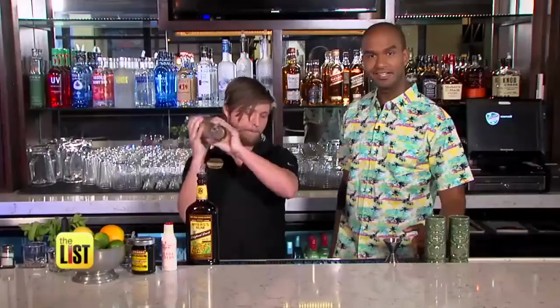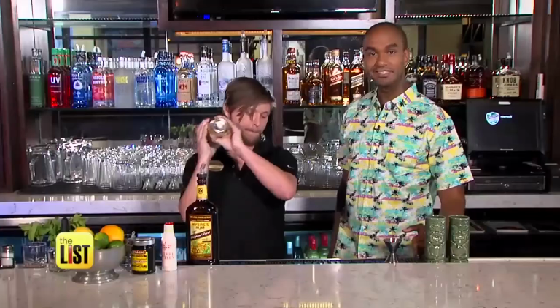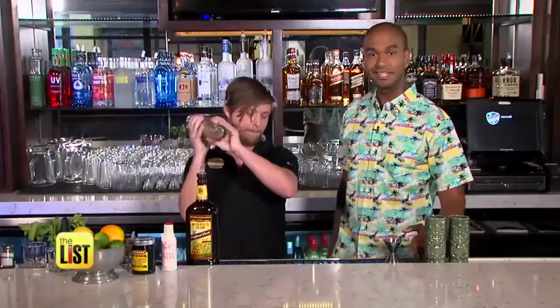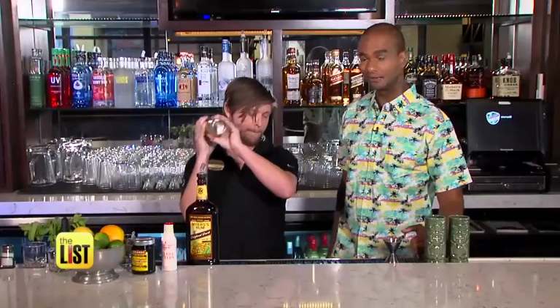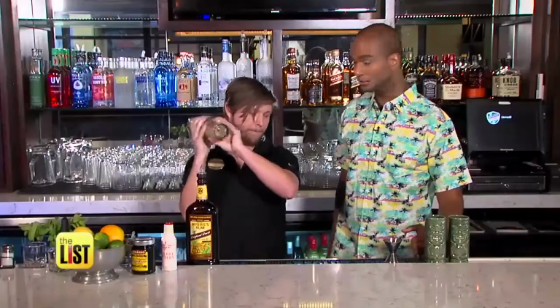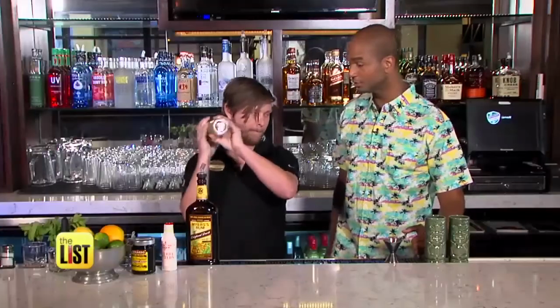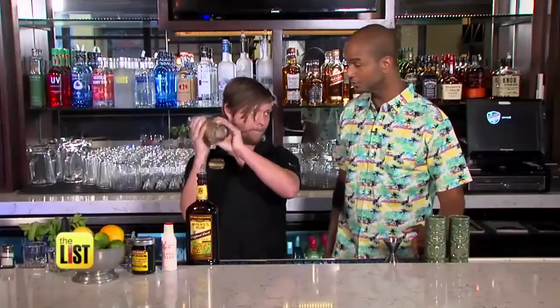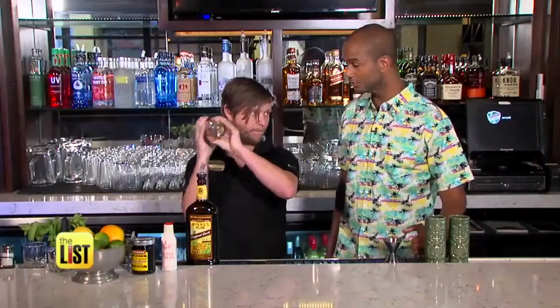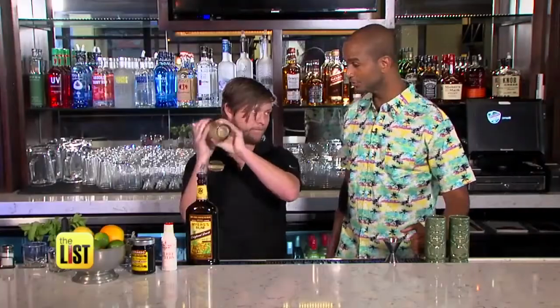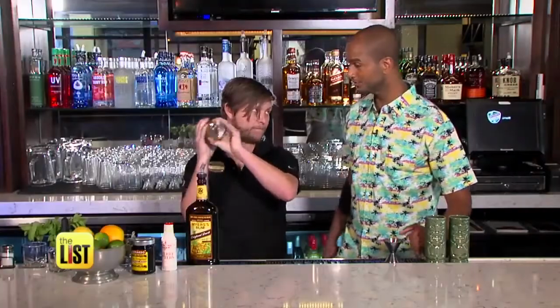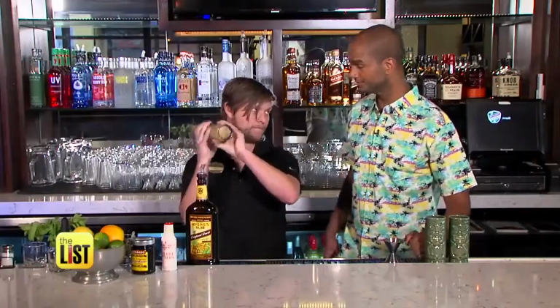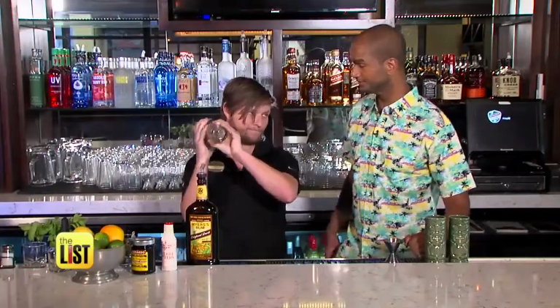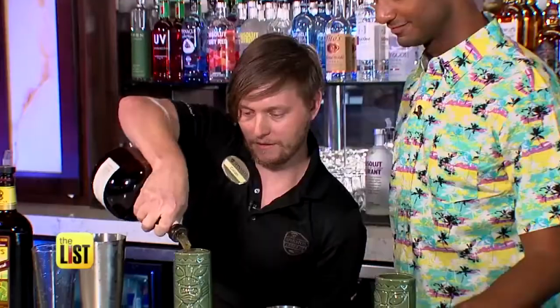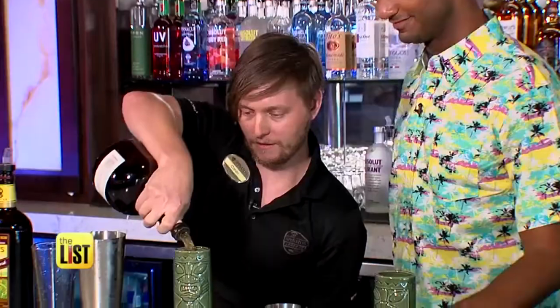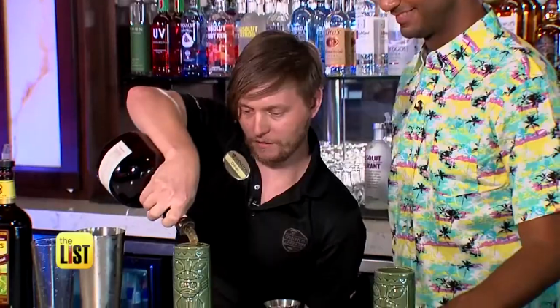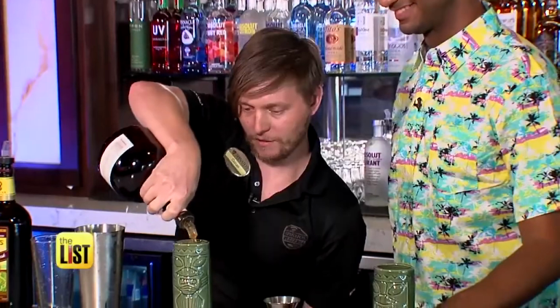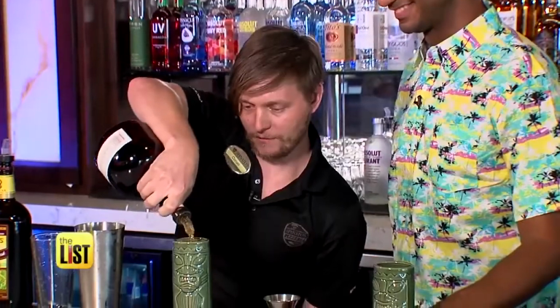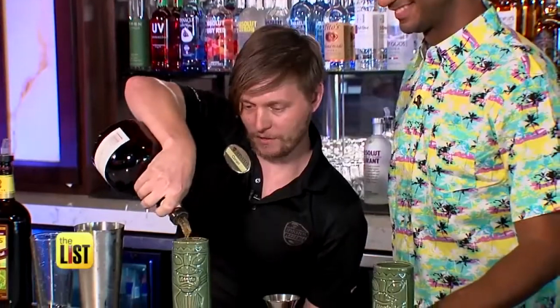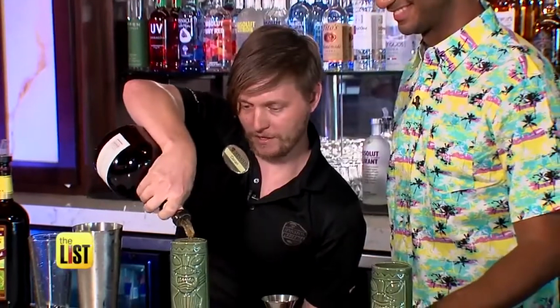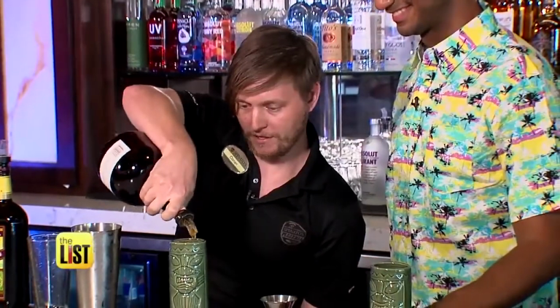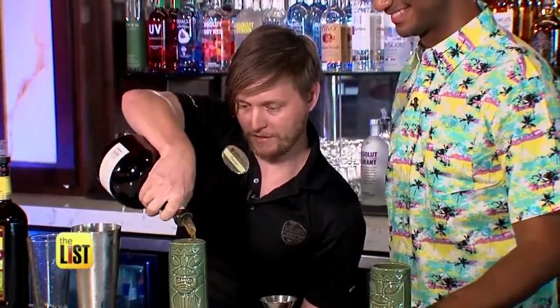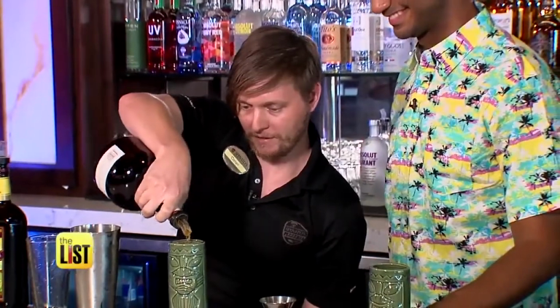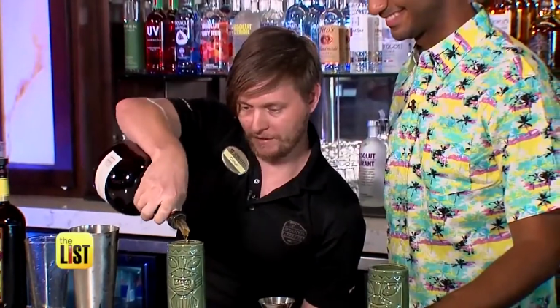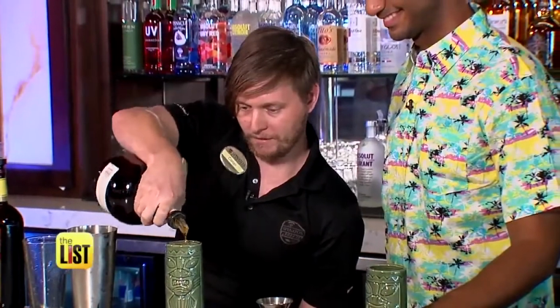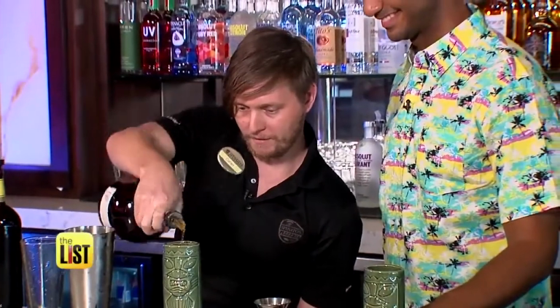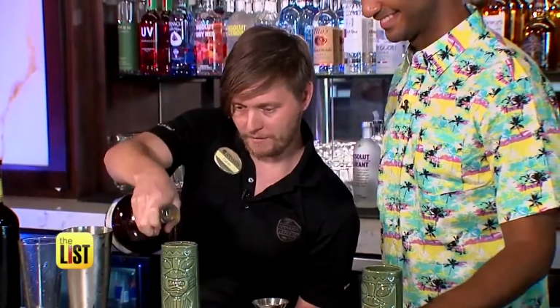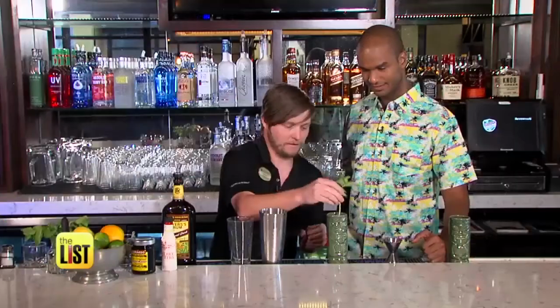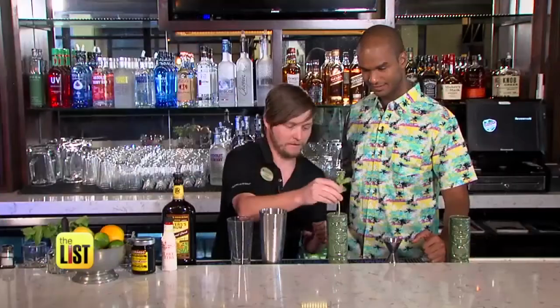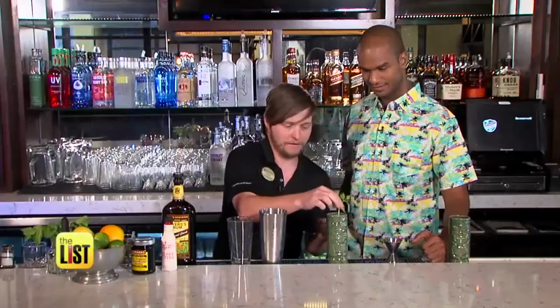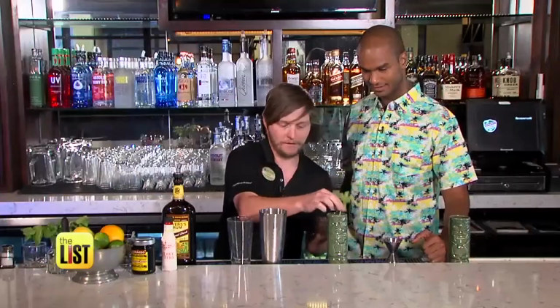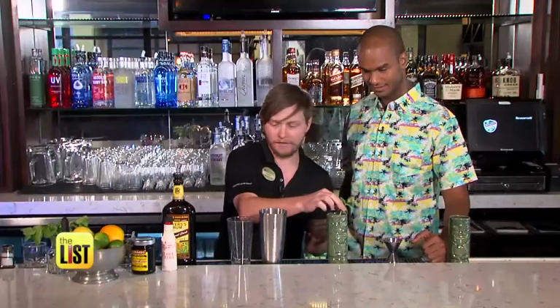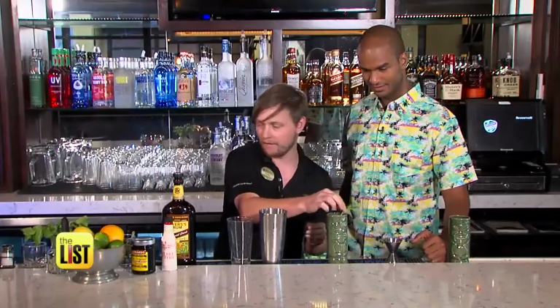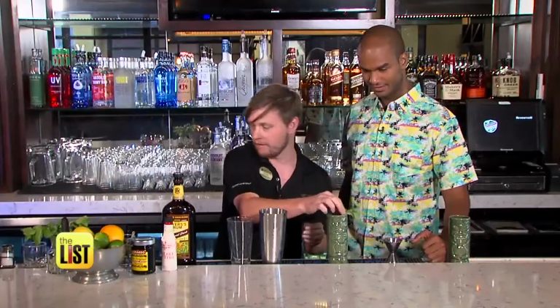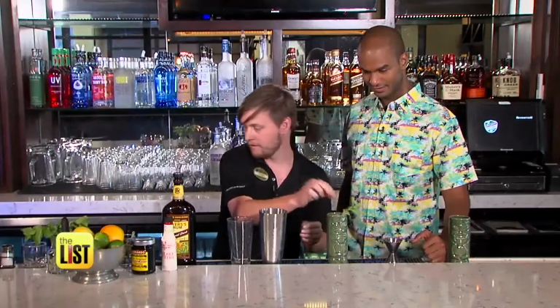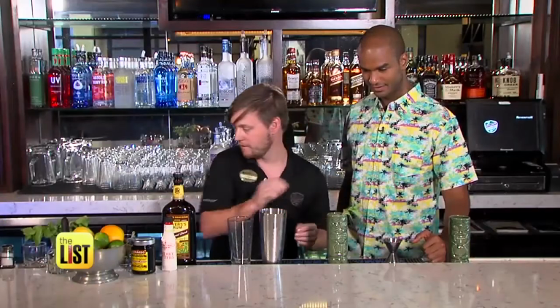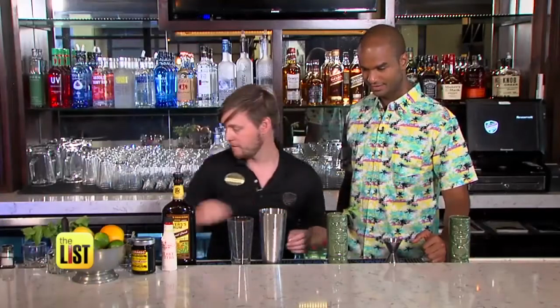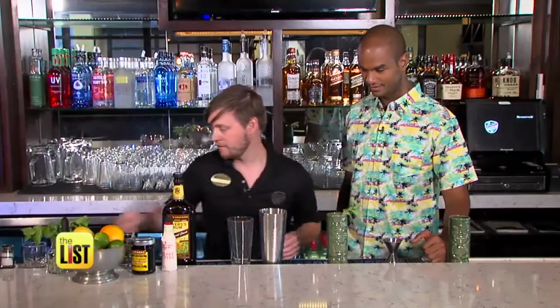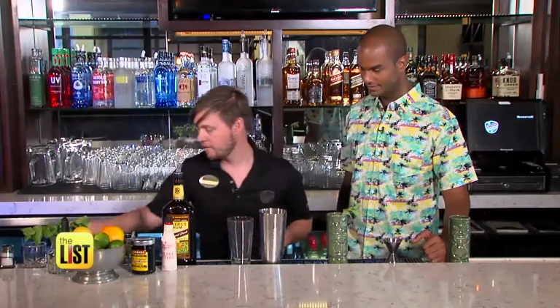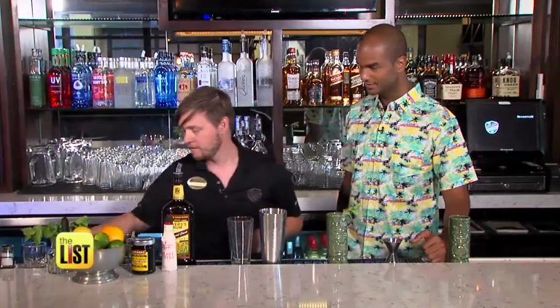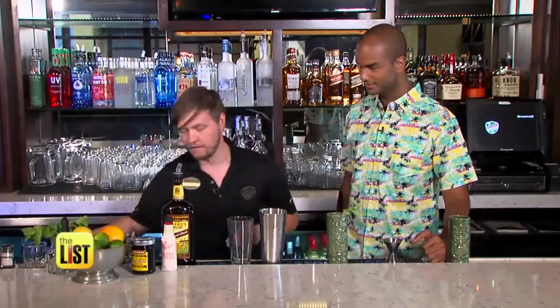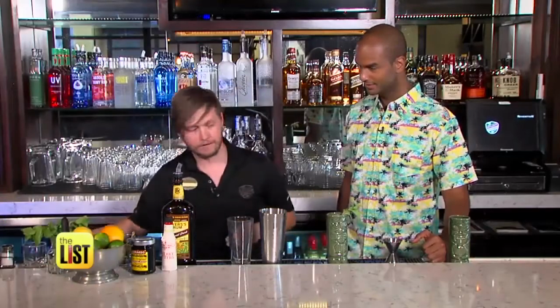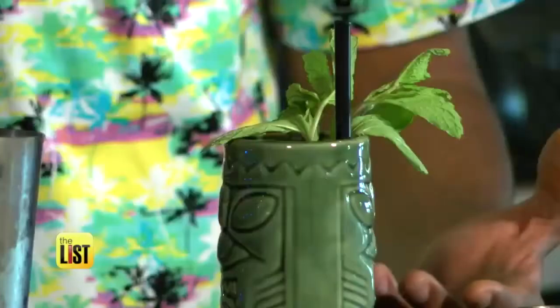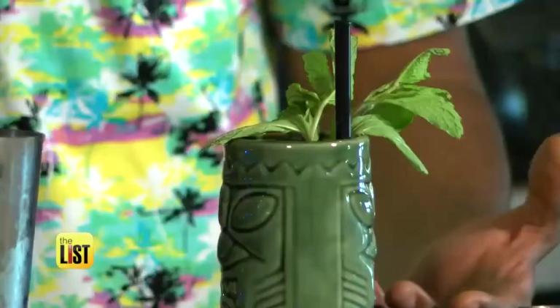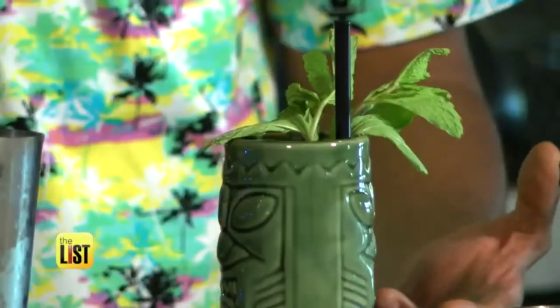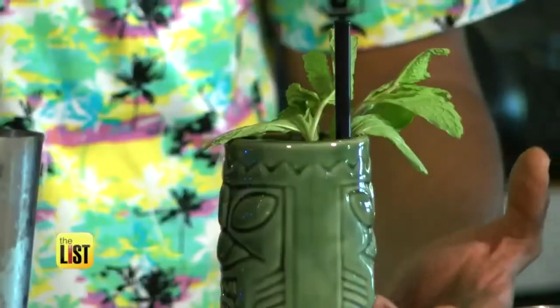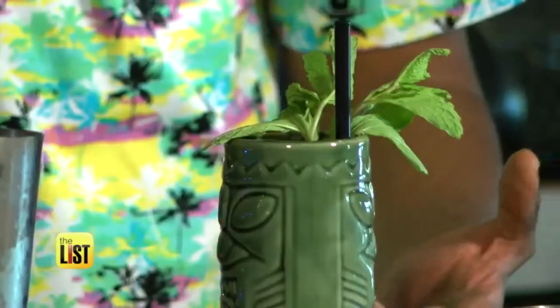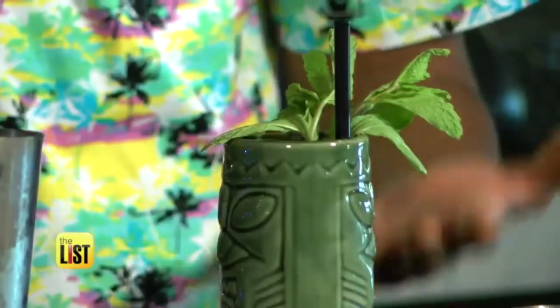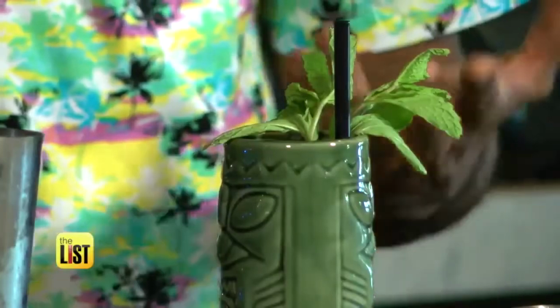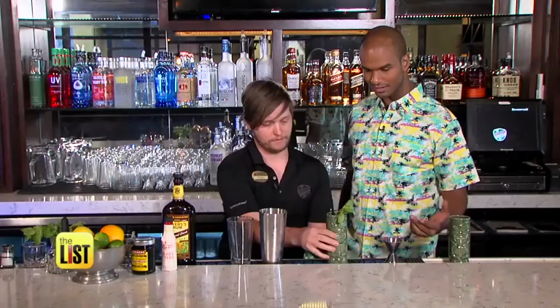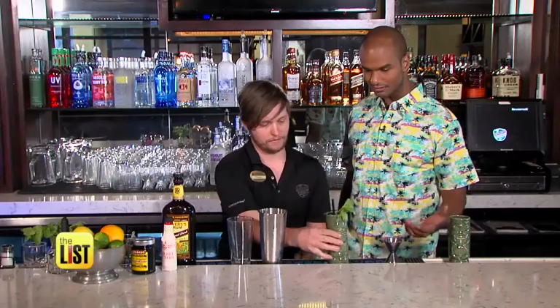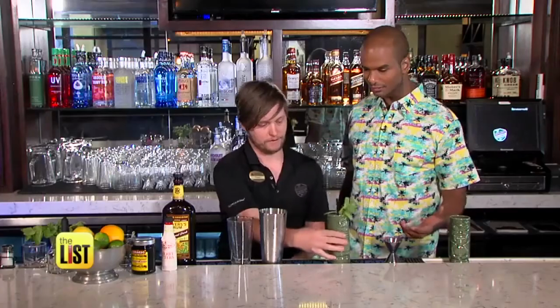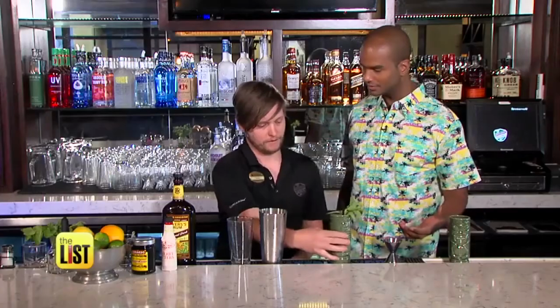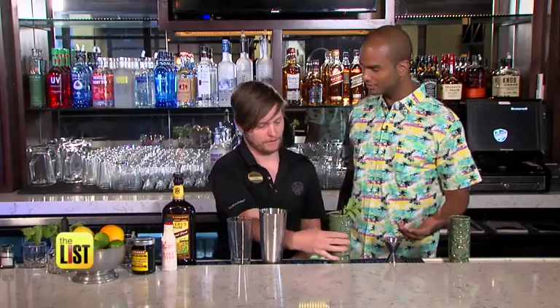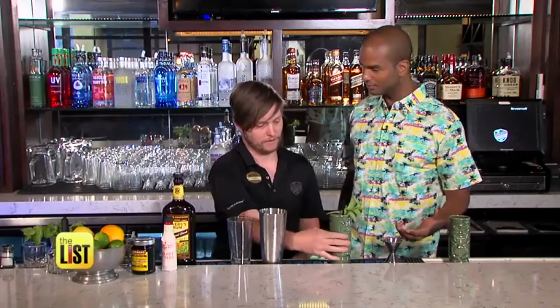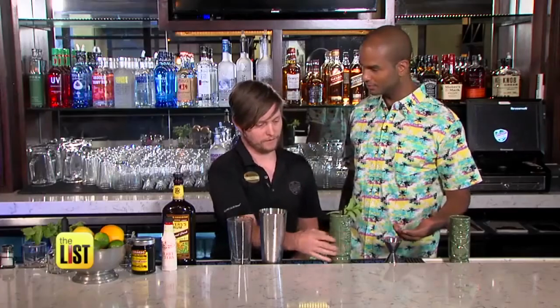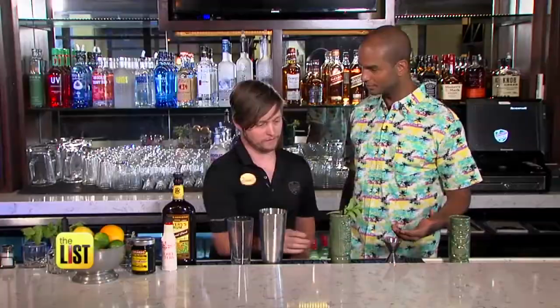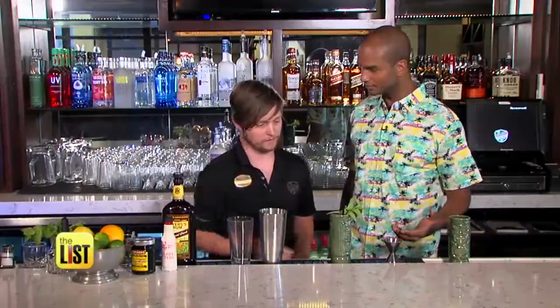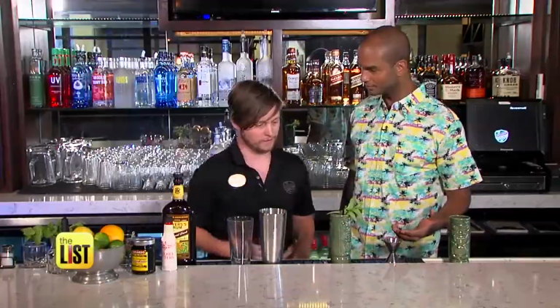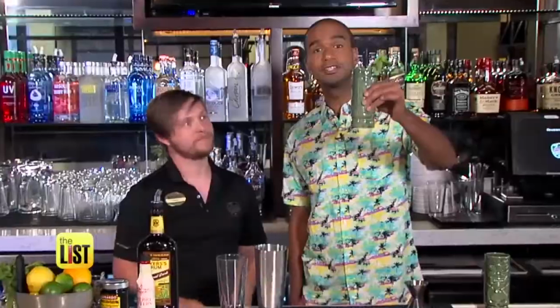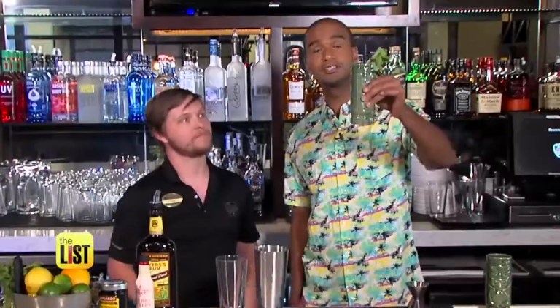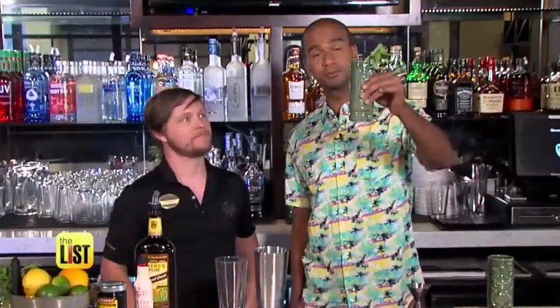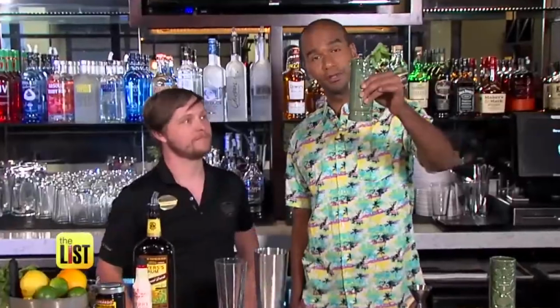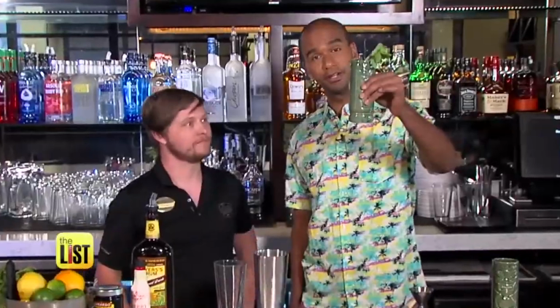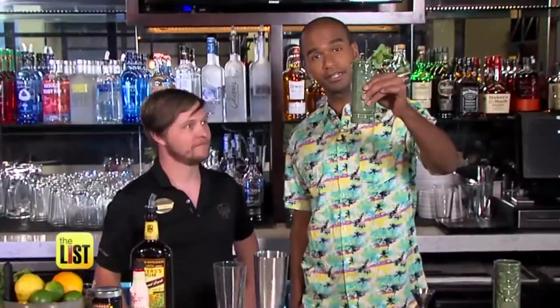Float with Grand Marnier, garnish with mint sprigs, and serve. That's pretty simple. Cheers America.